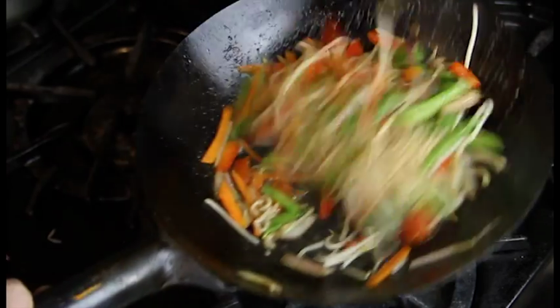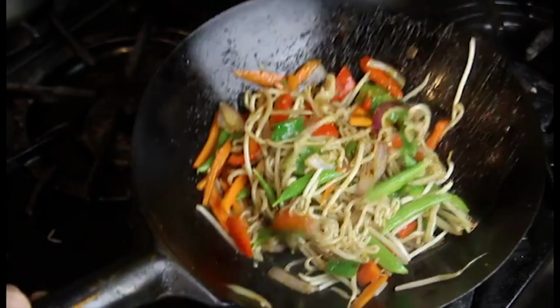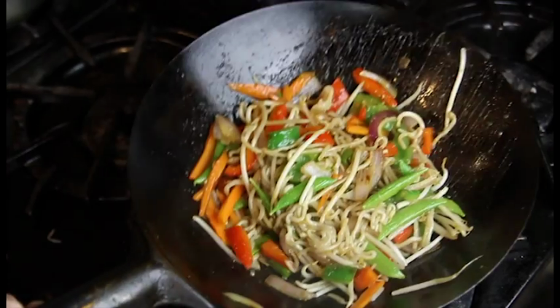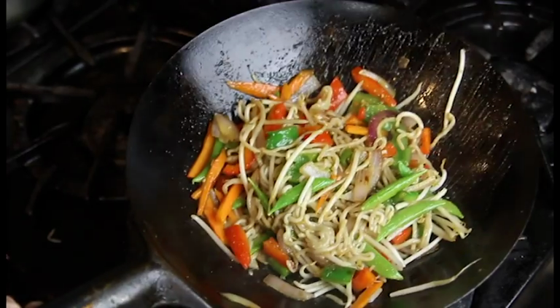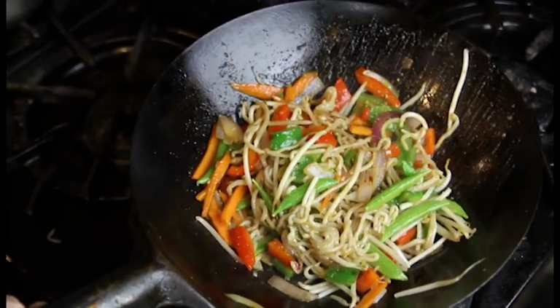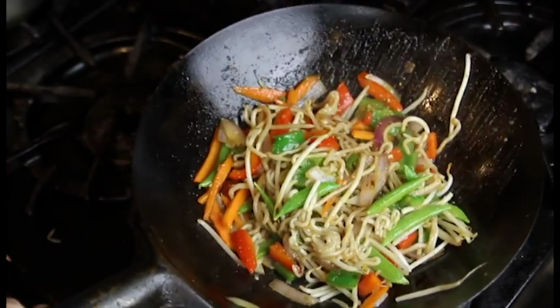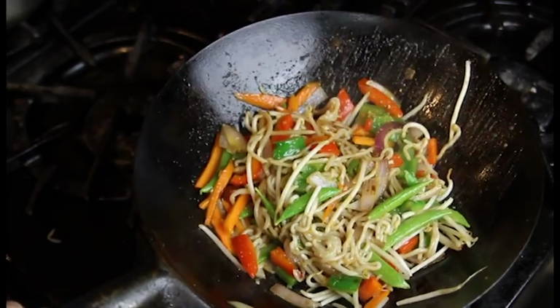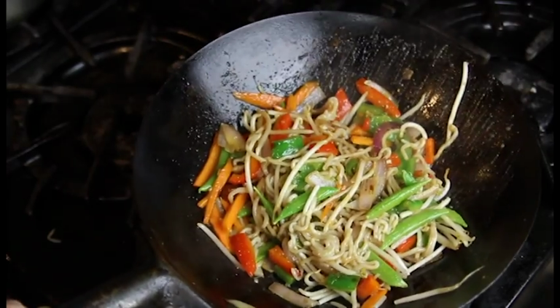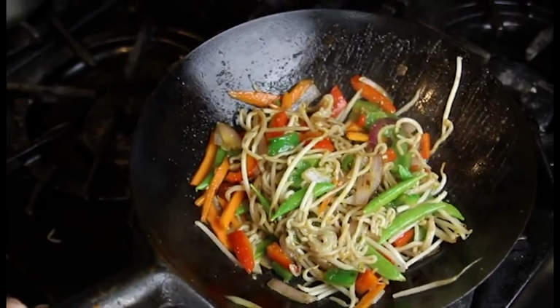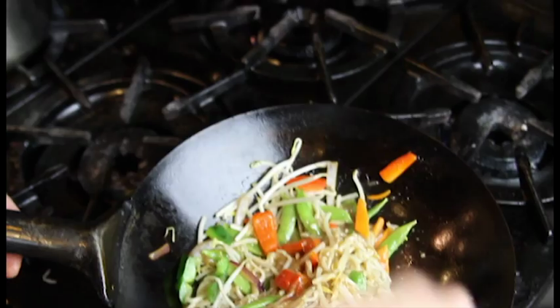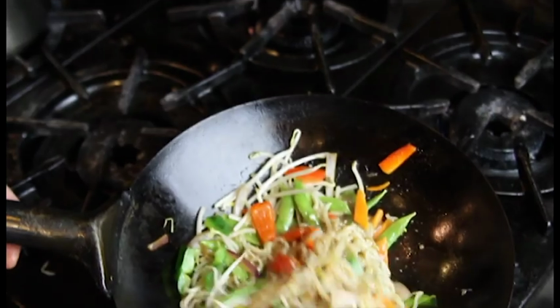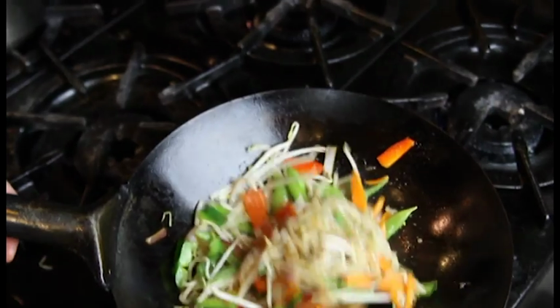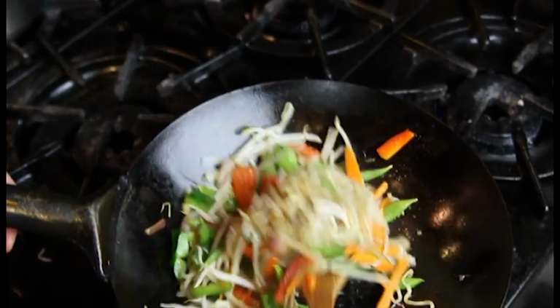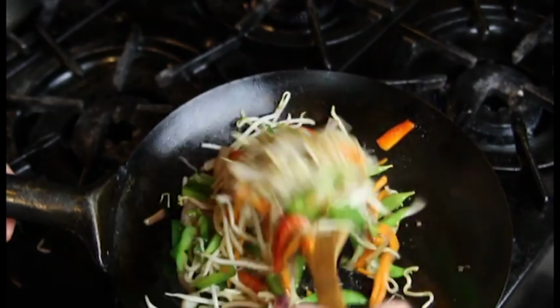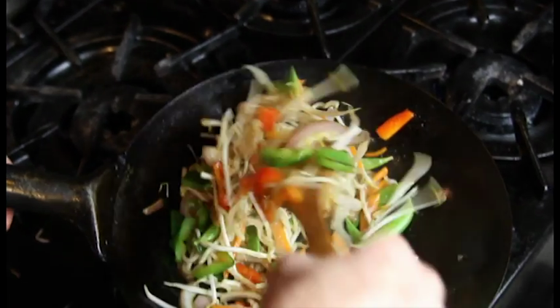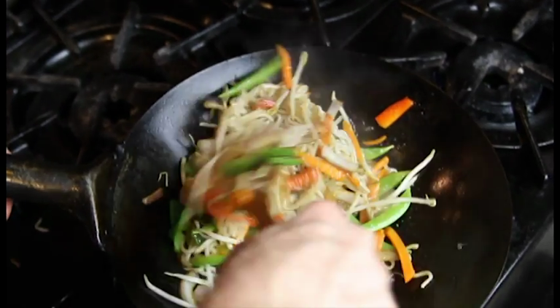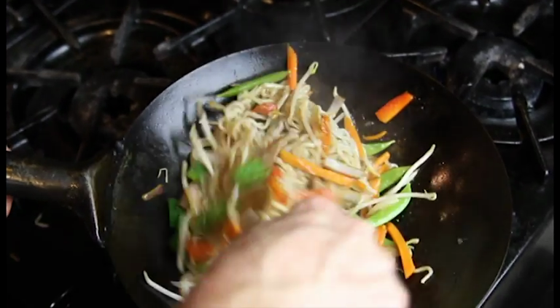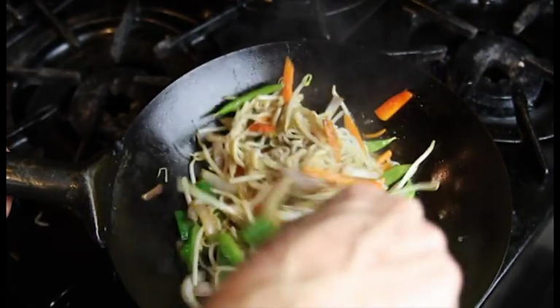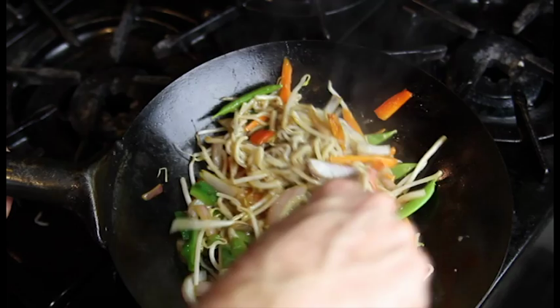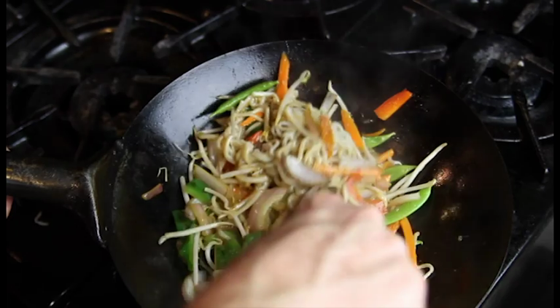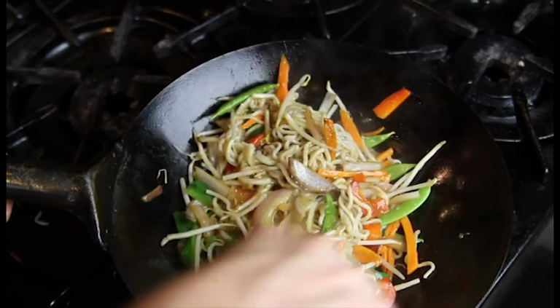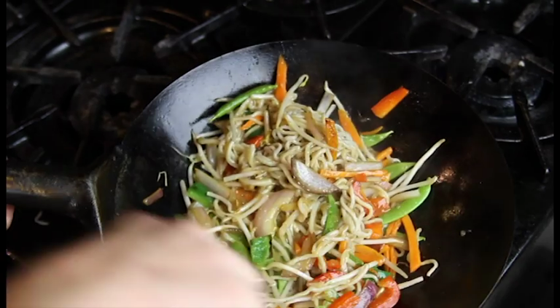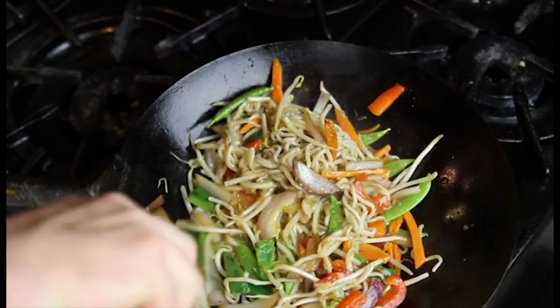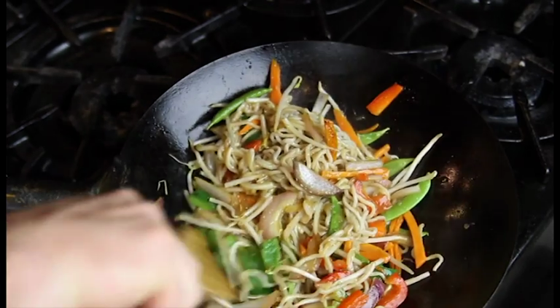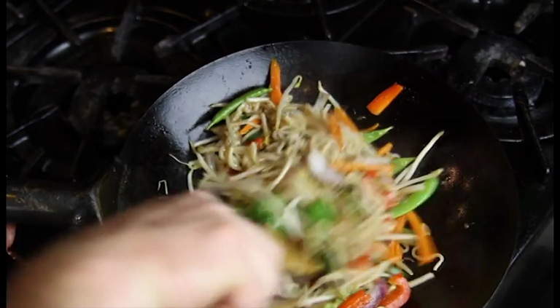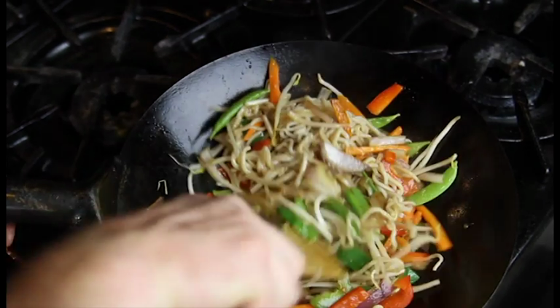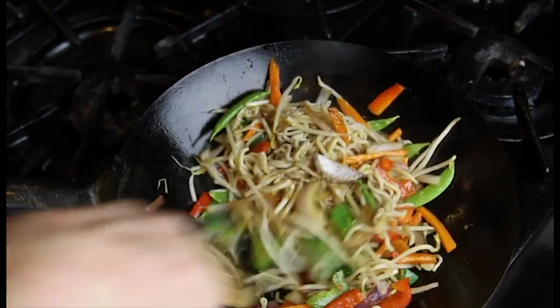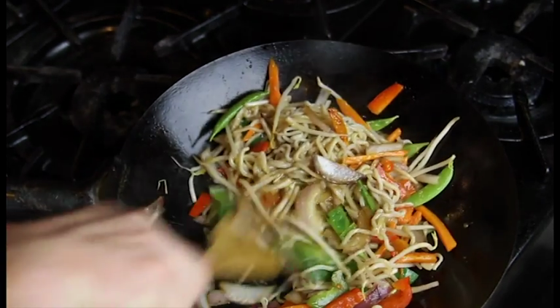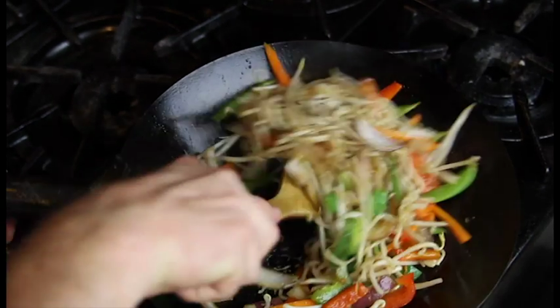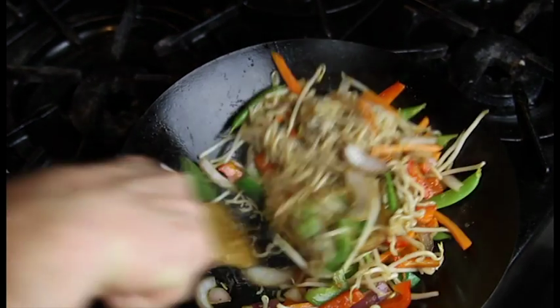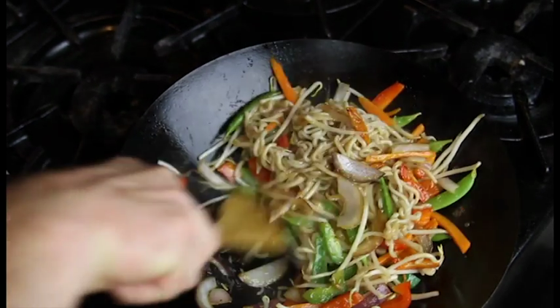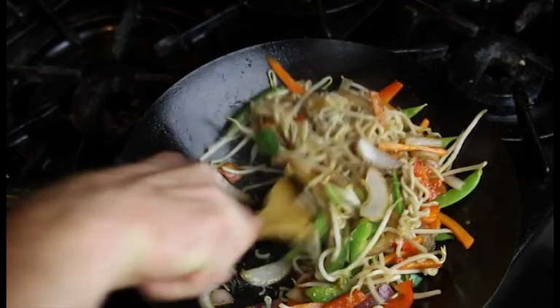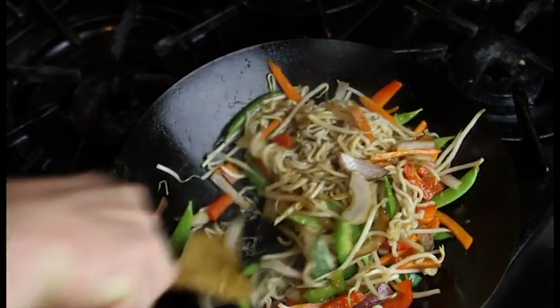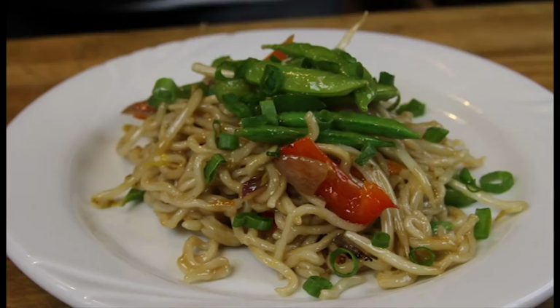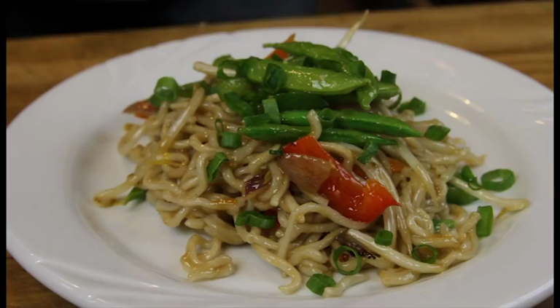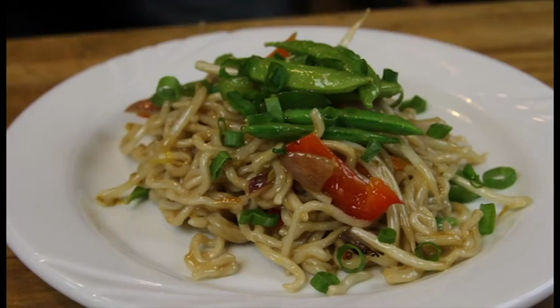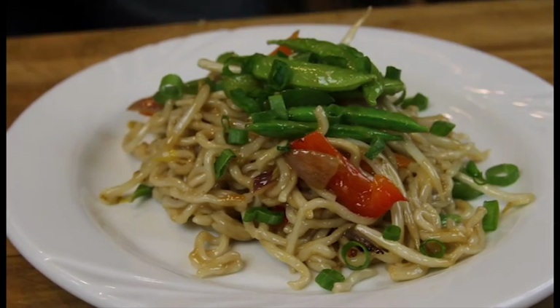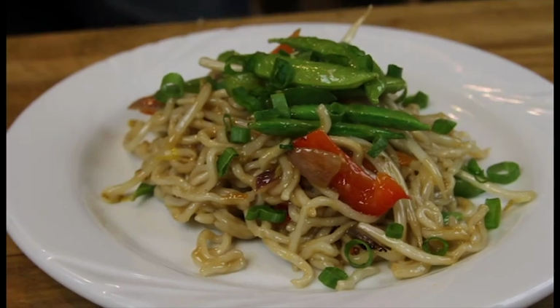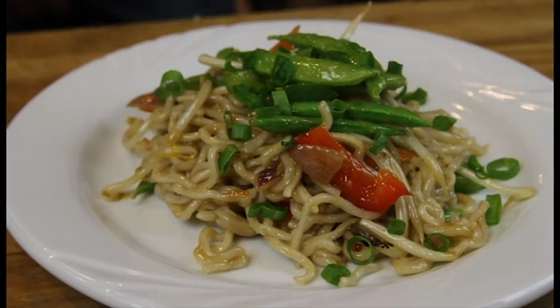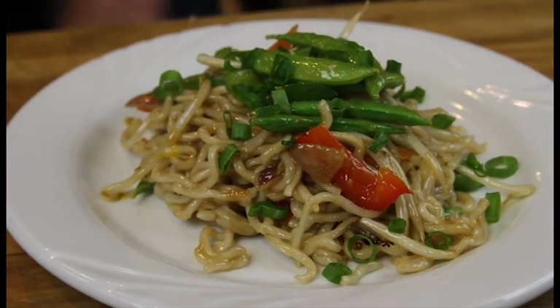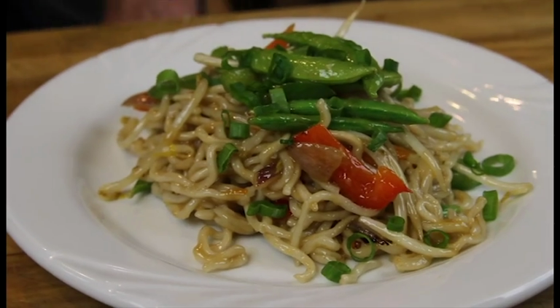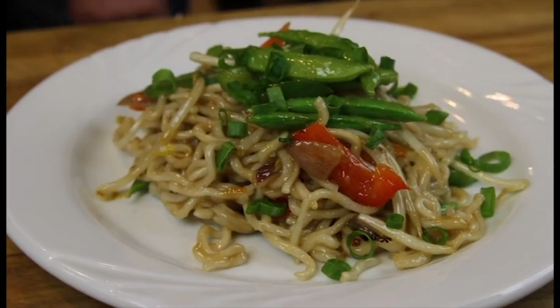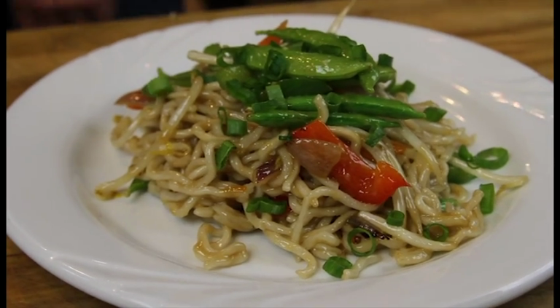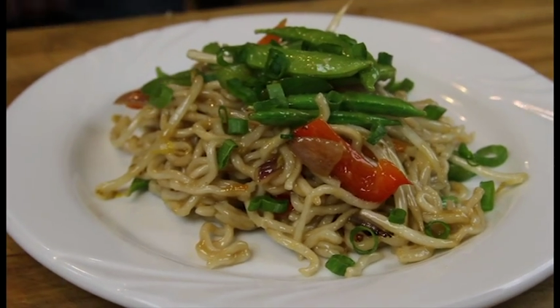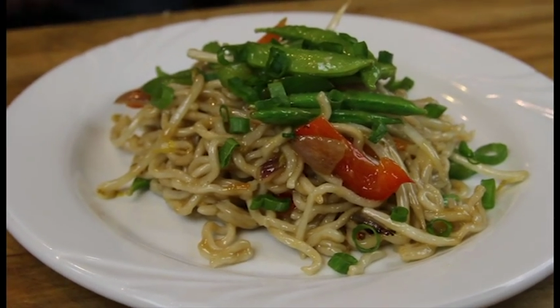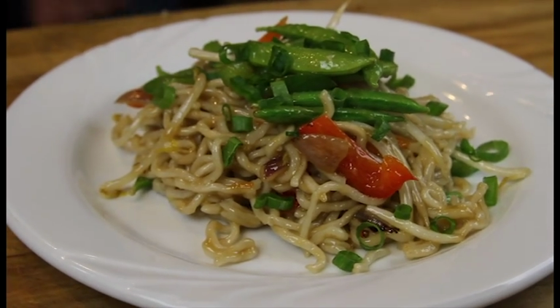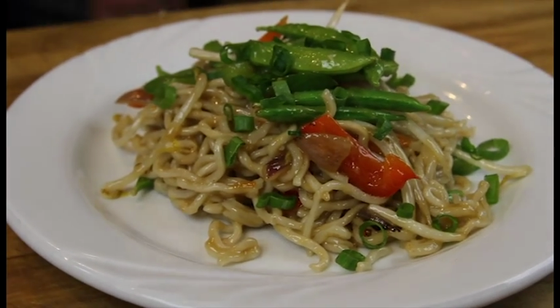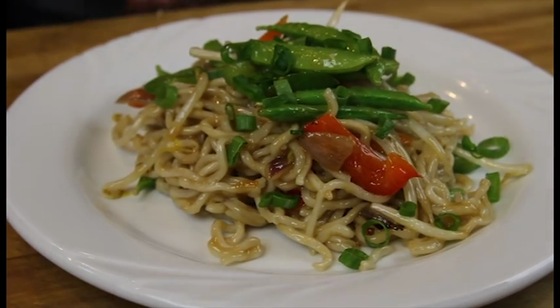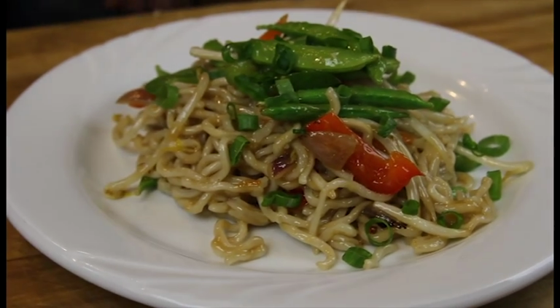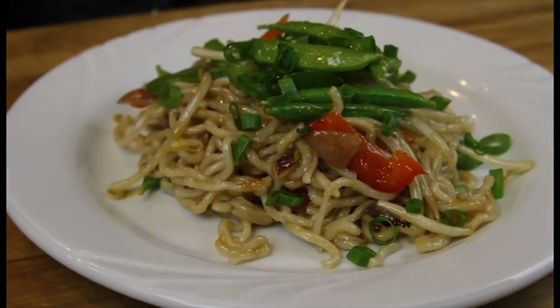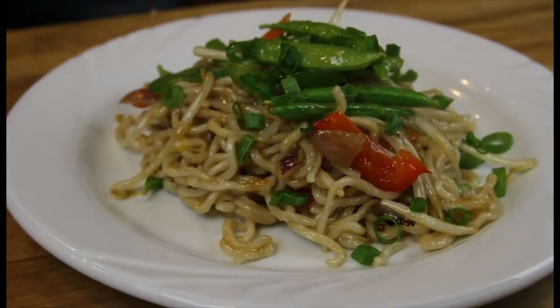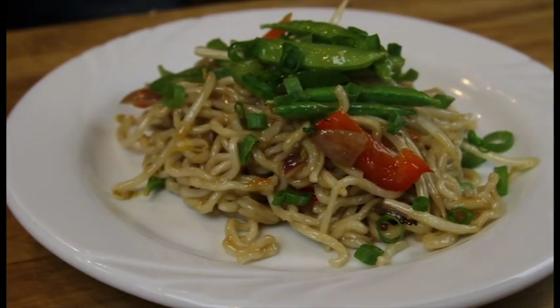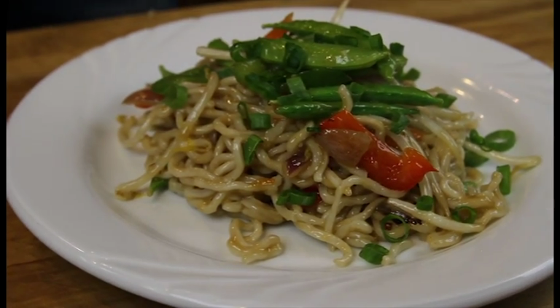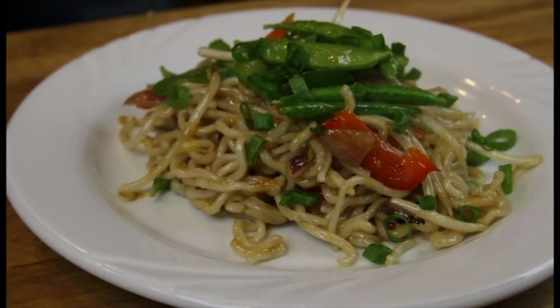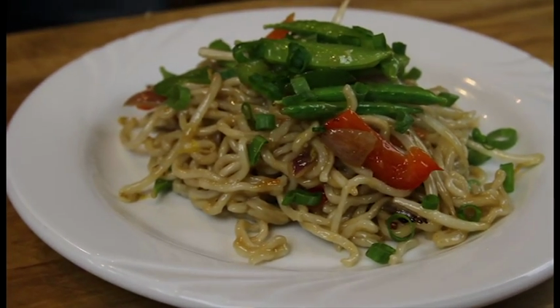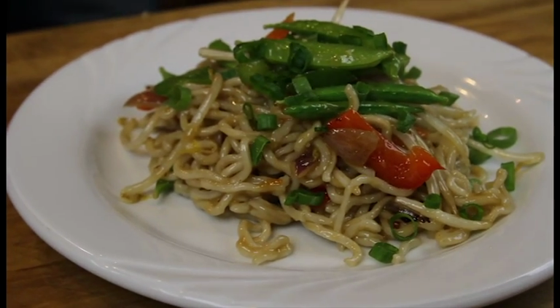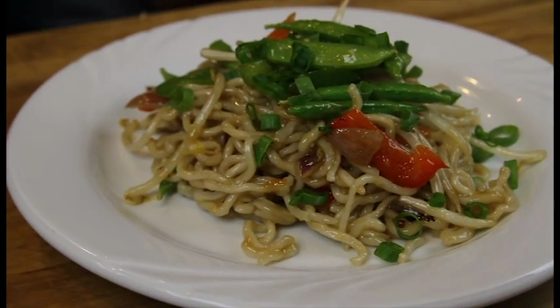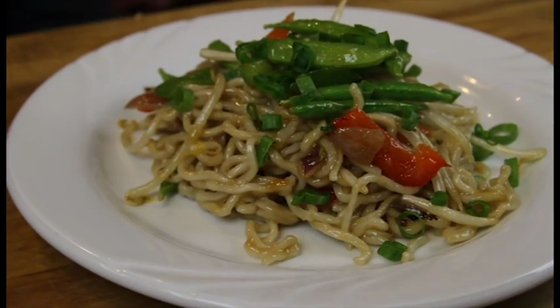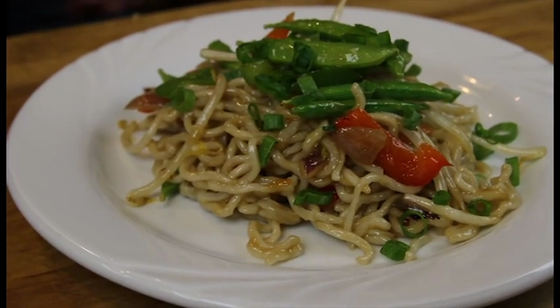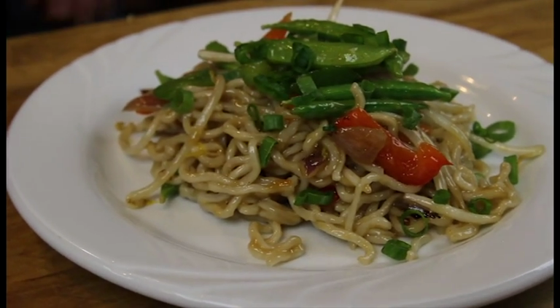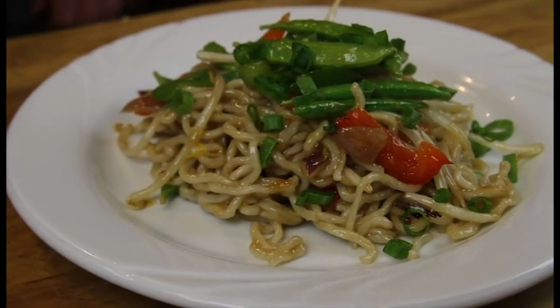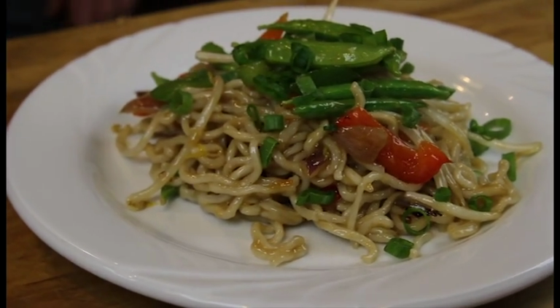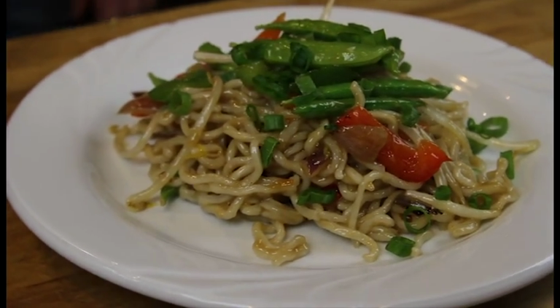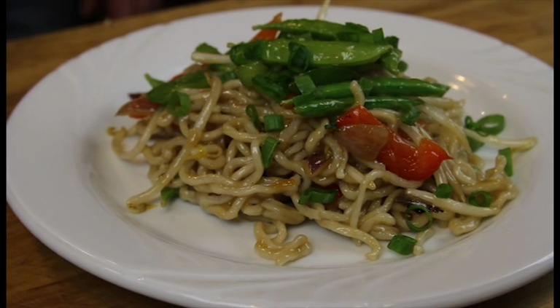Mix really well, and then it's ready to serve. And there you have it, how to make a vegetarian Chinese noodle dish.